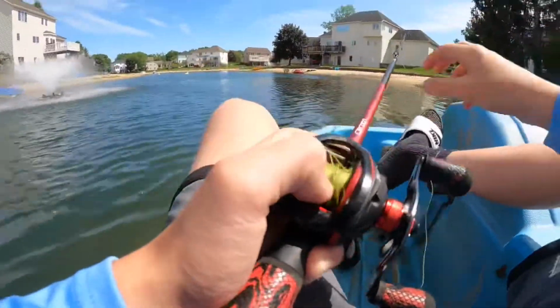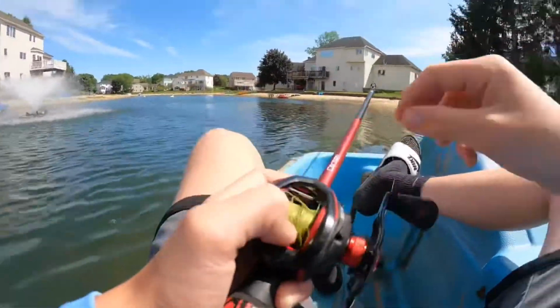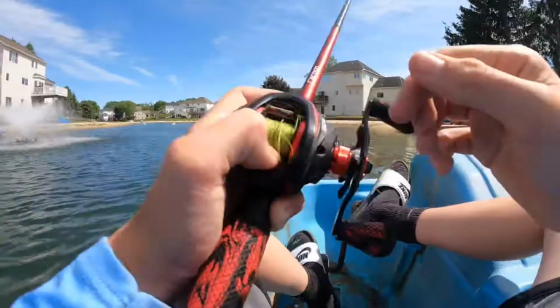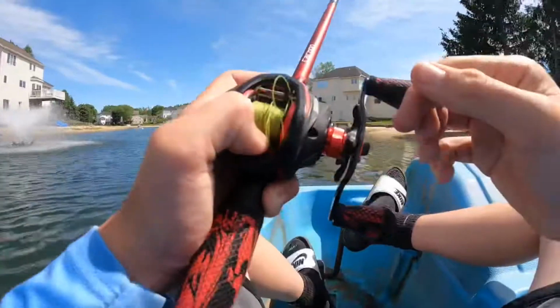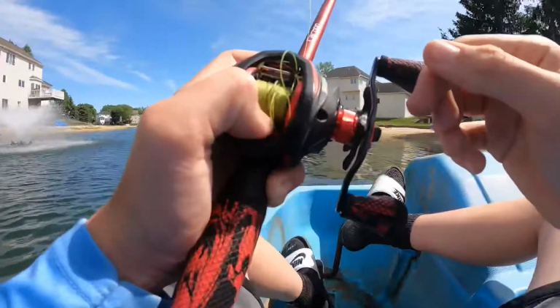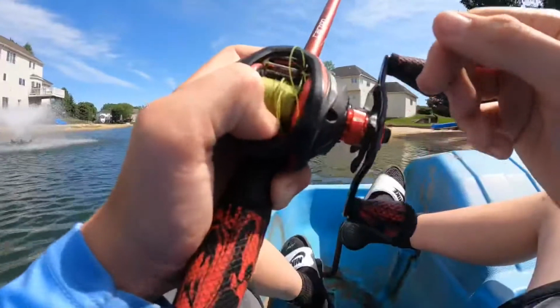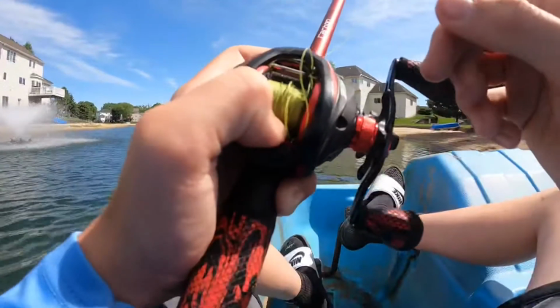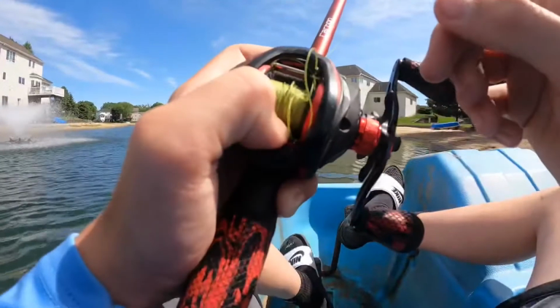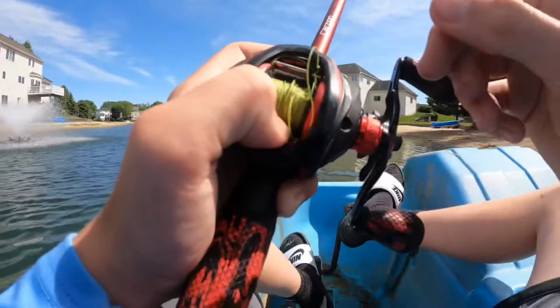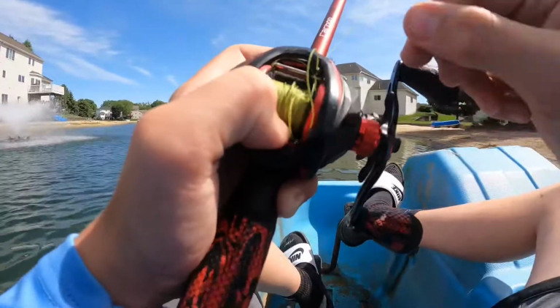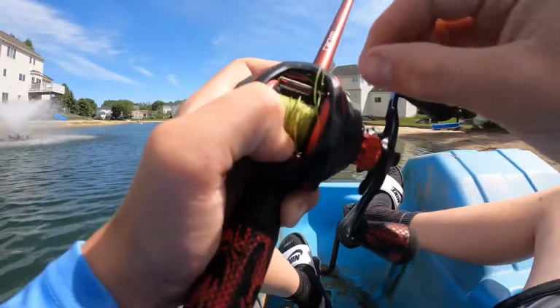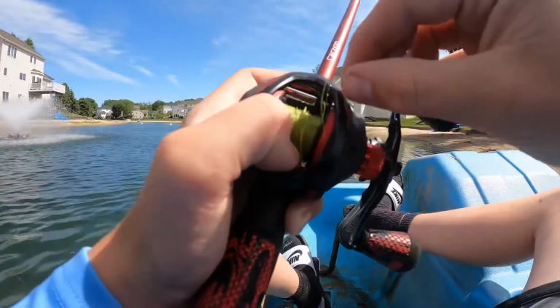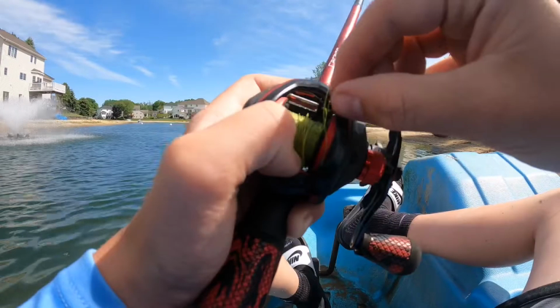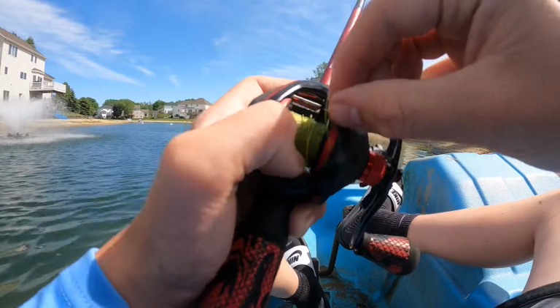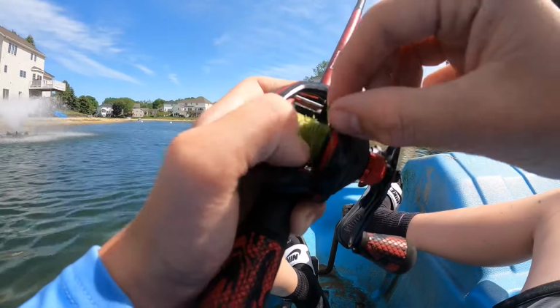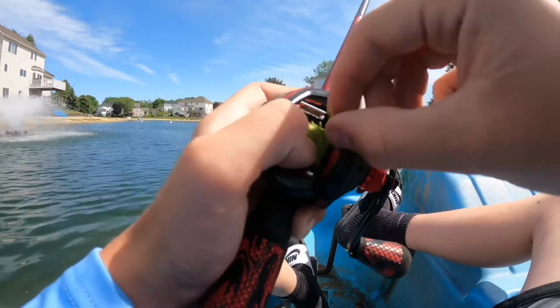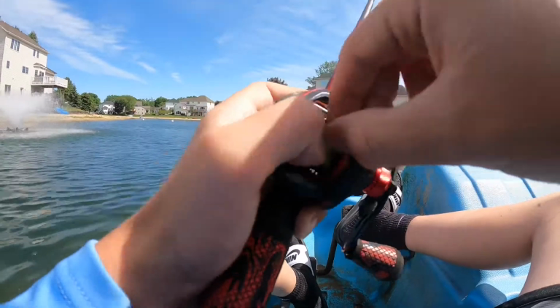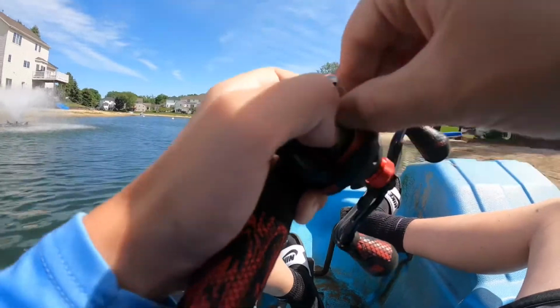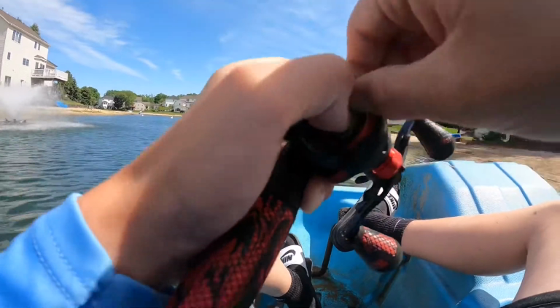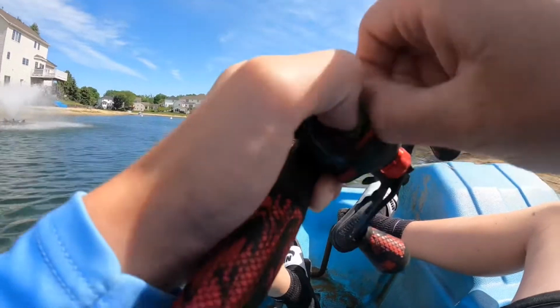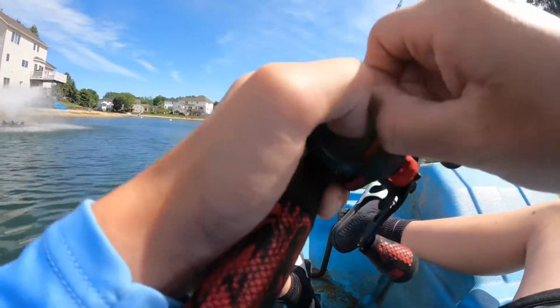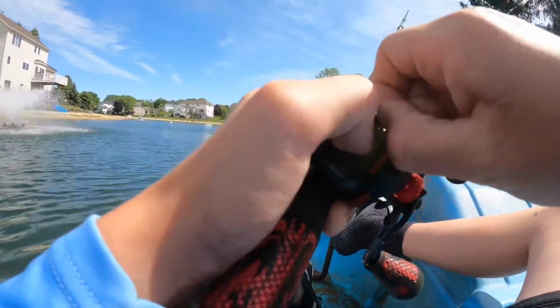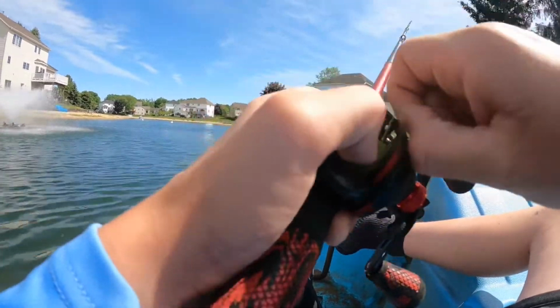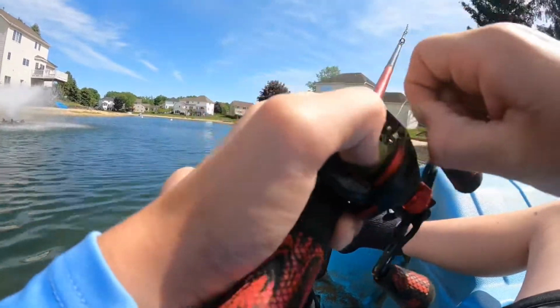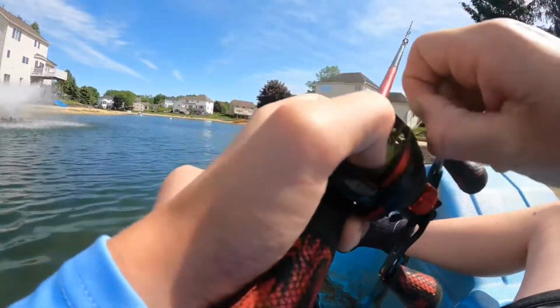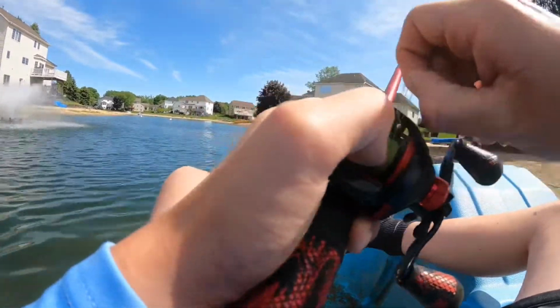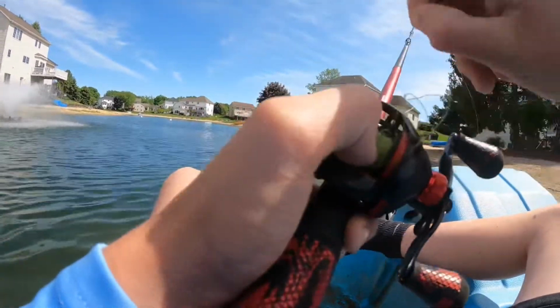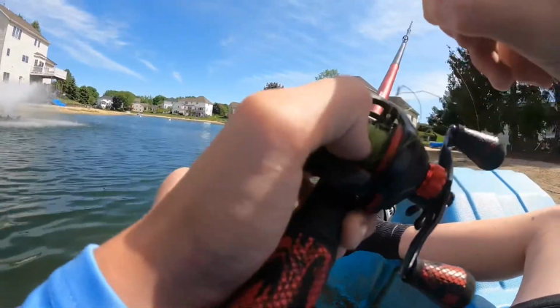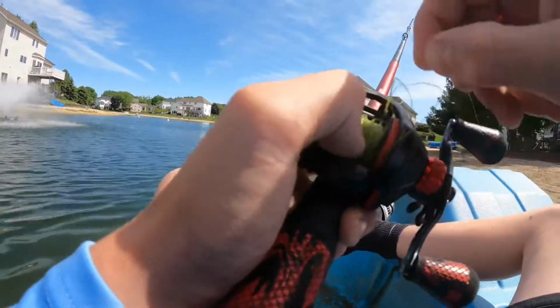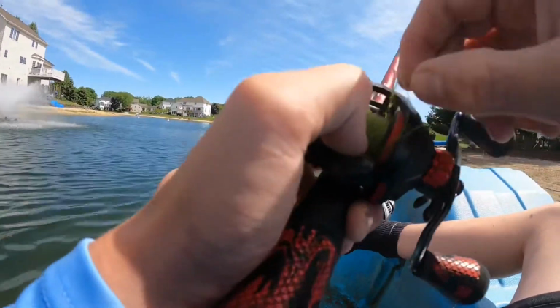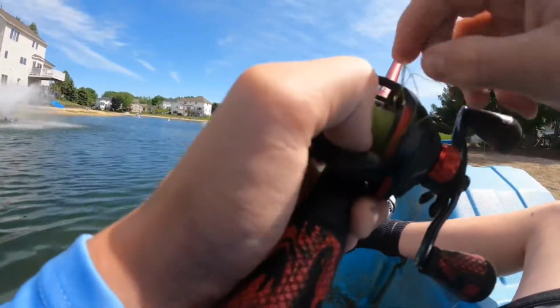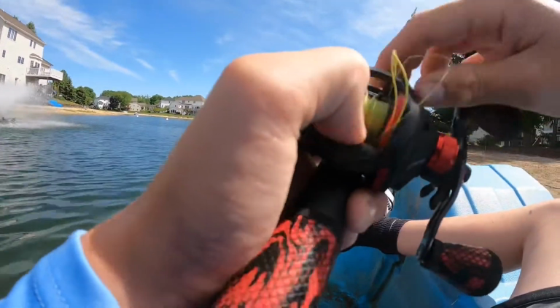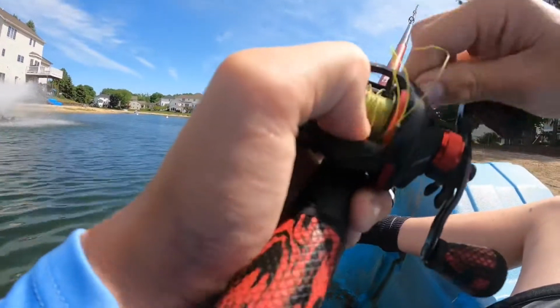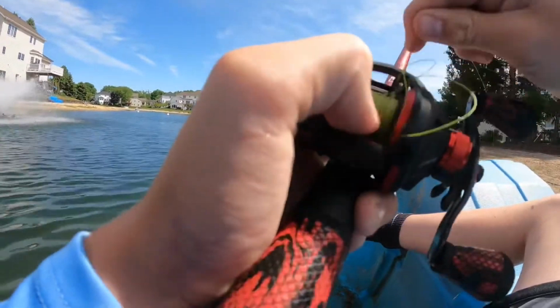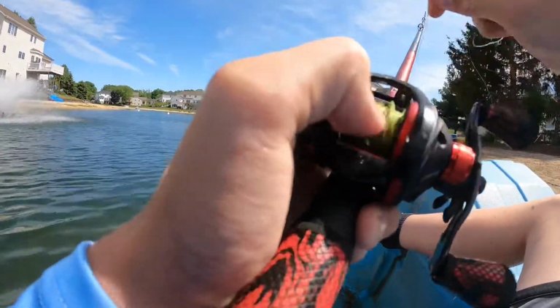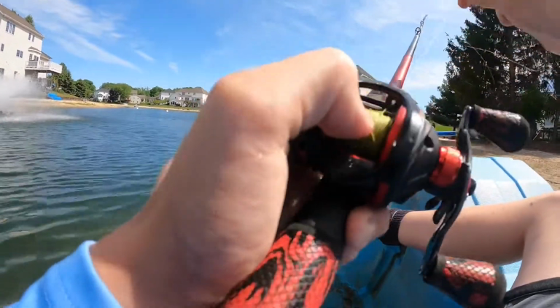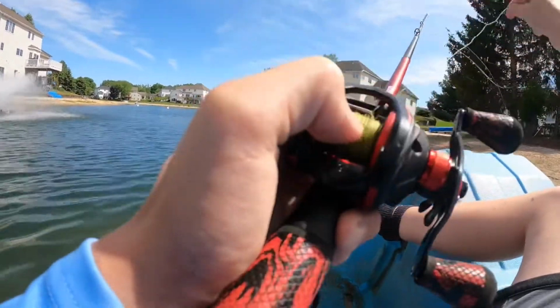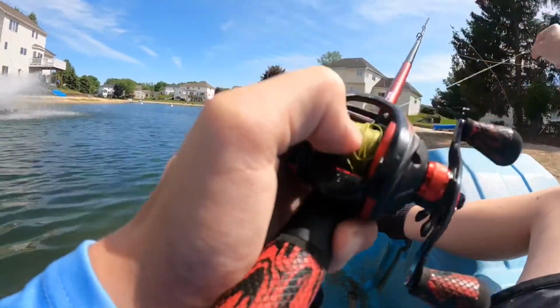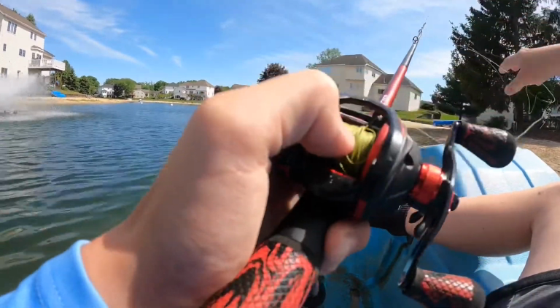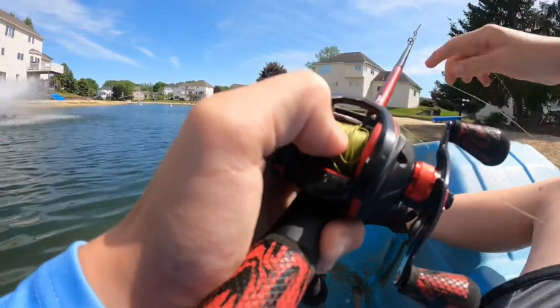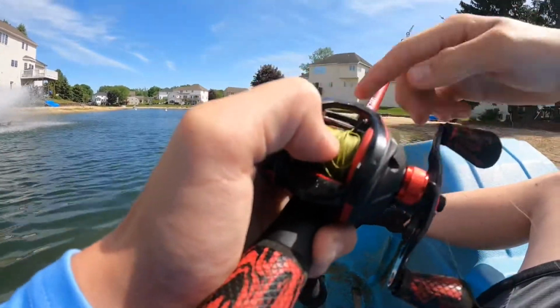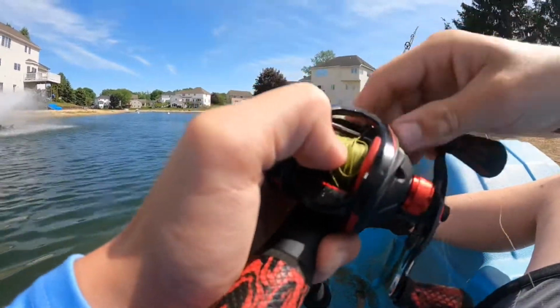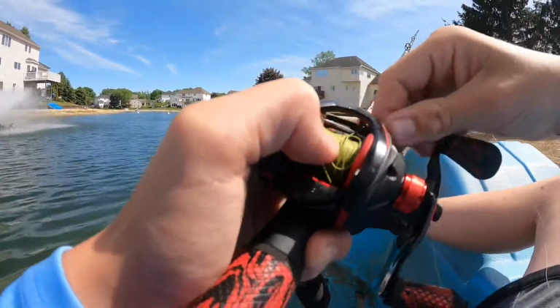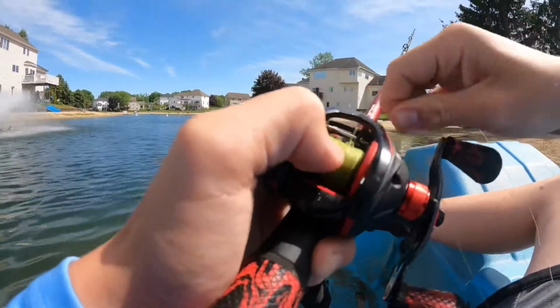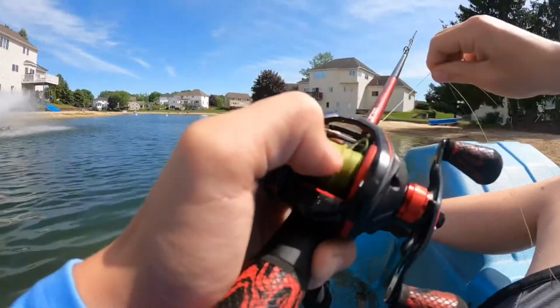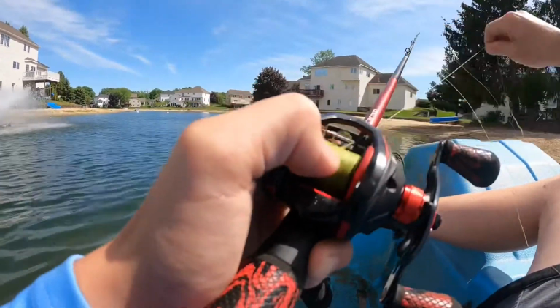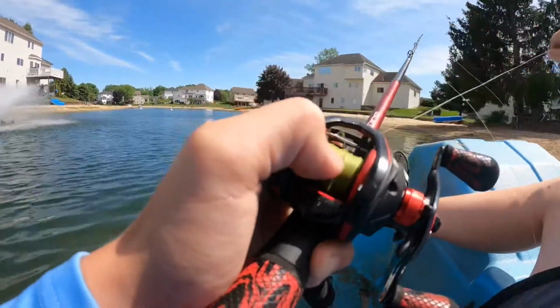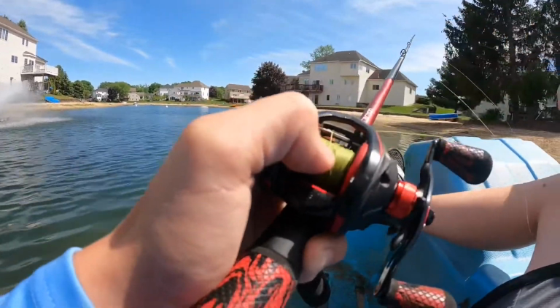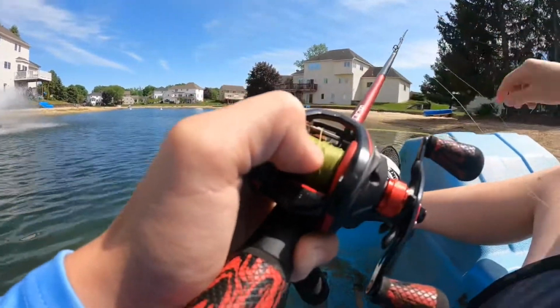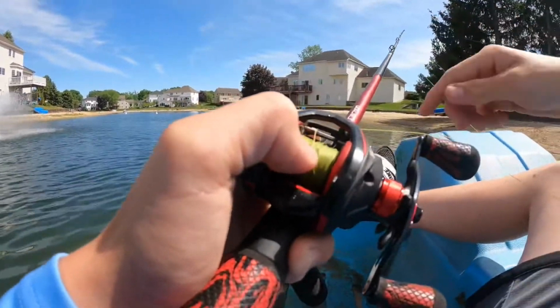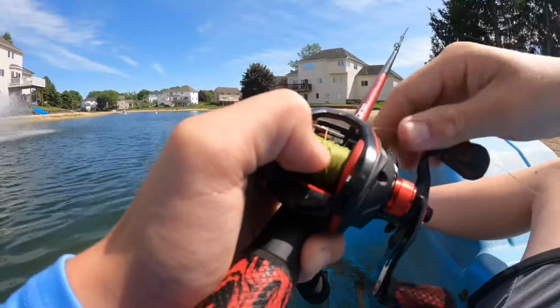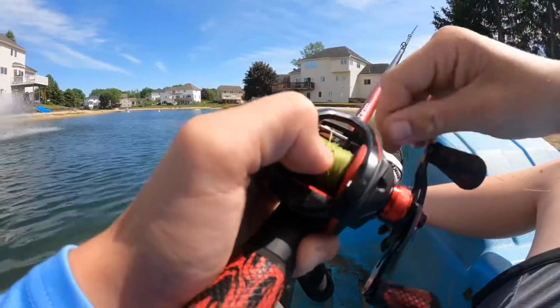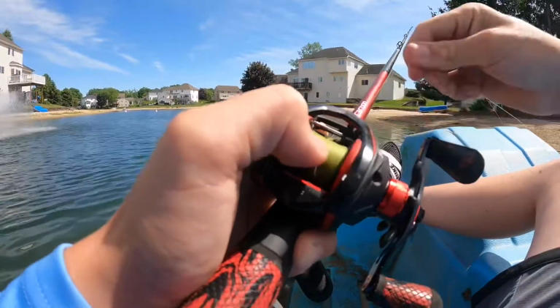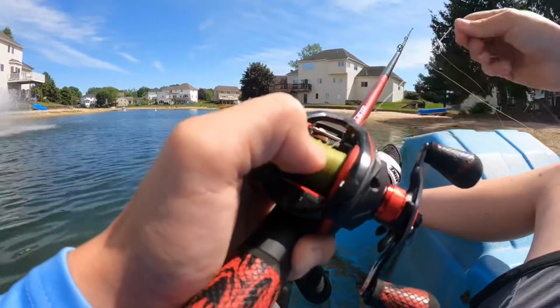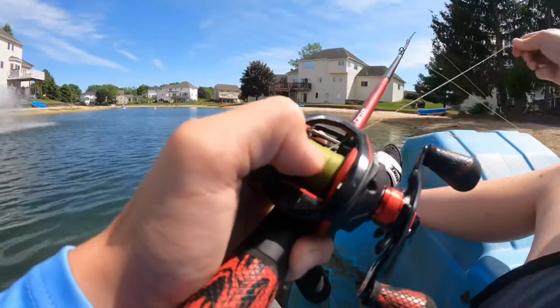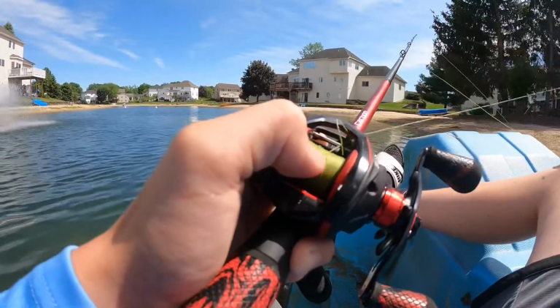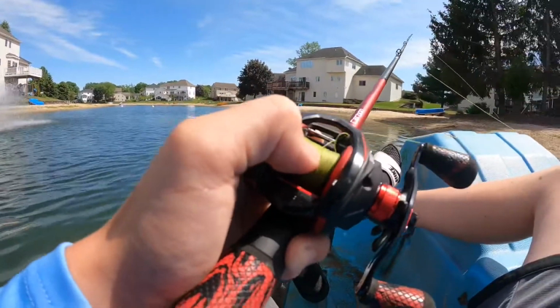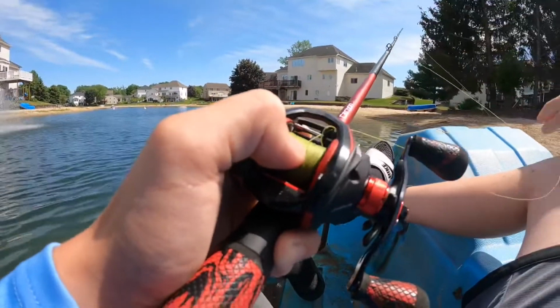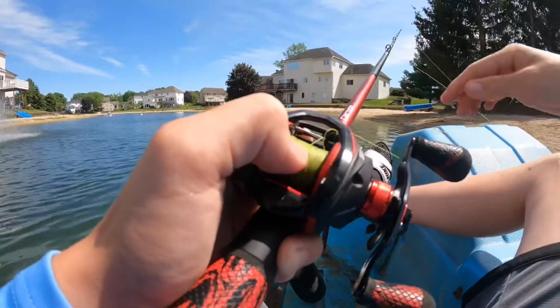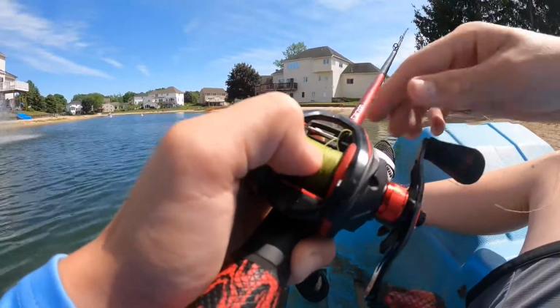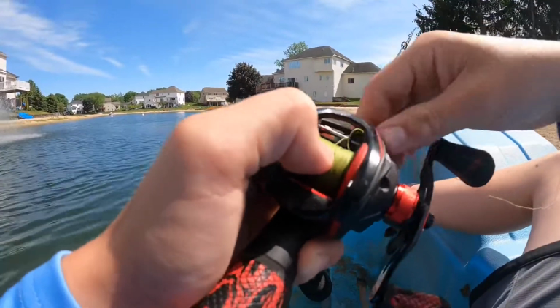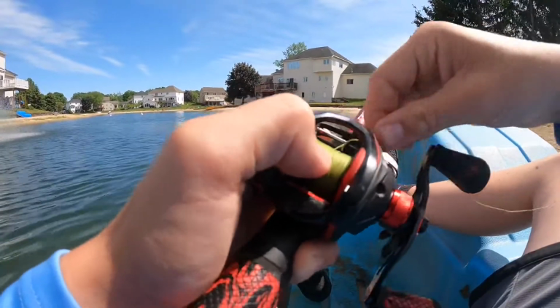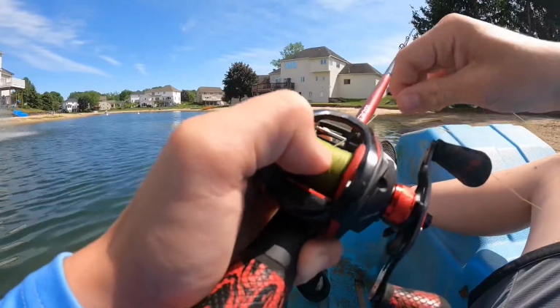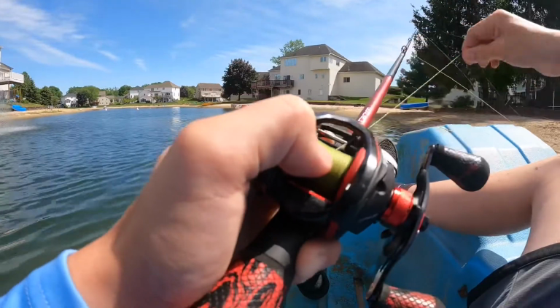First genuine backlash of the day with the fishing string. I should be able to get that undone pretty quick though.